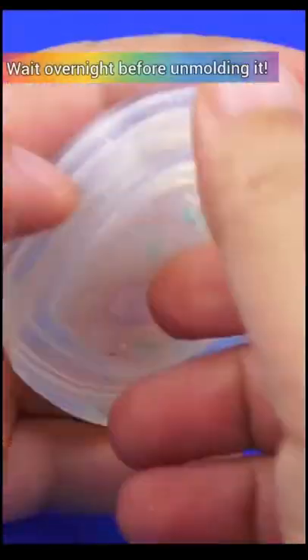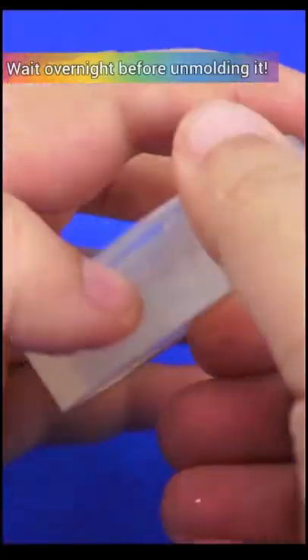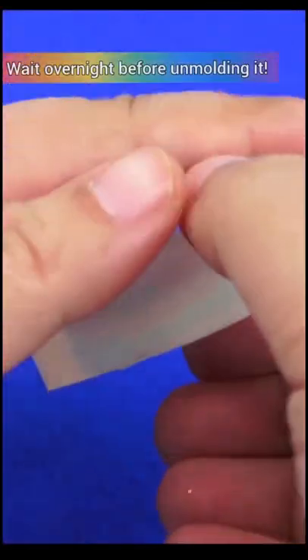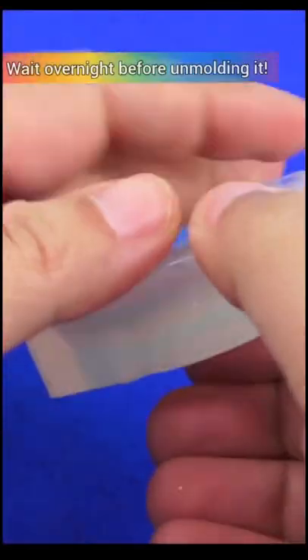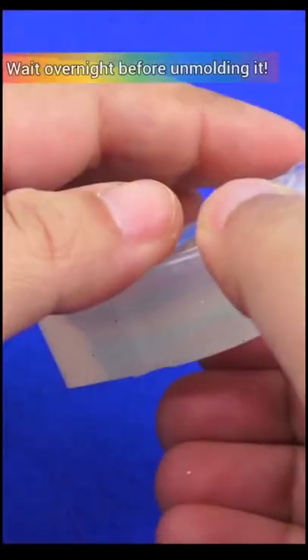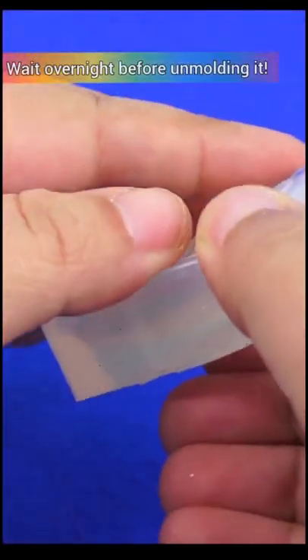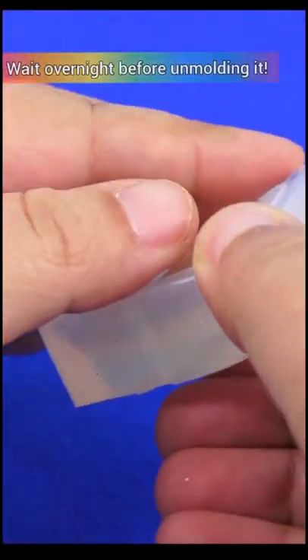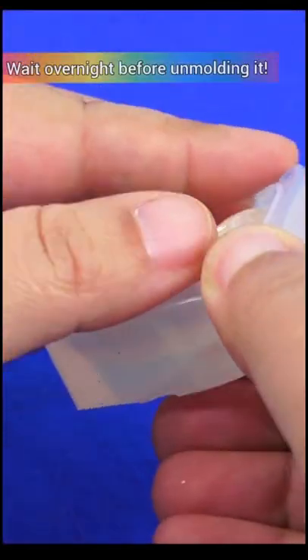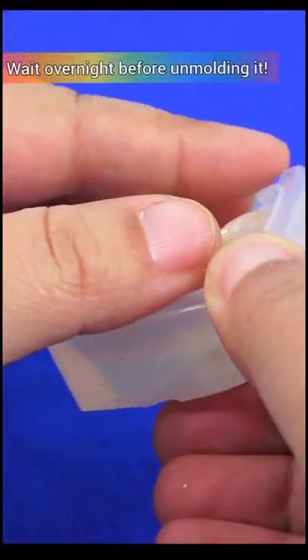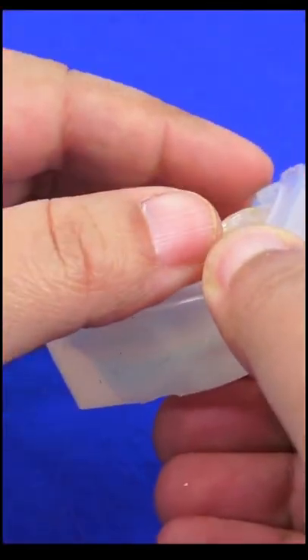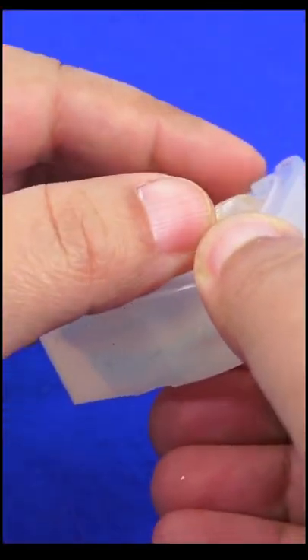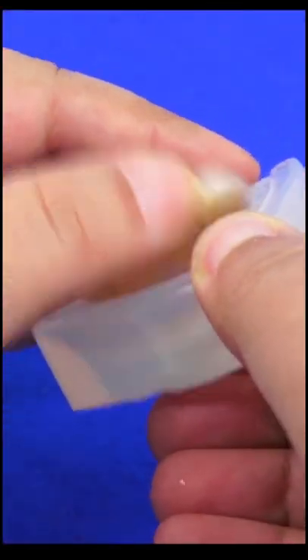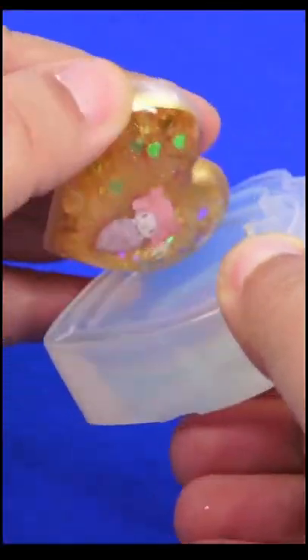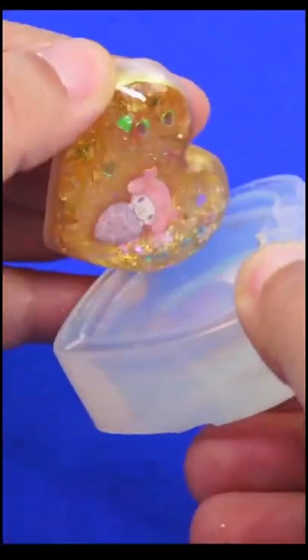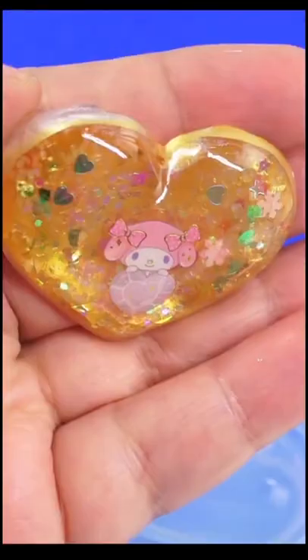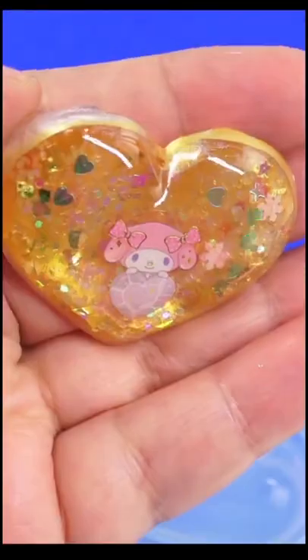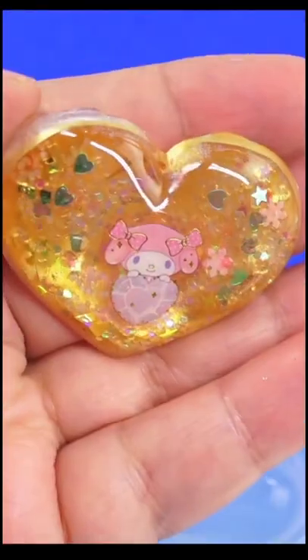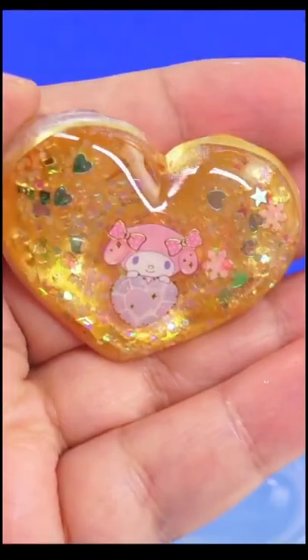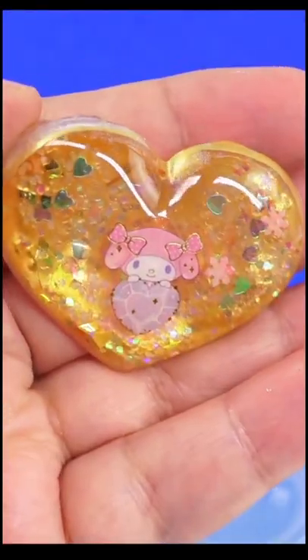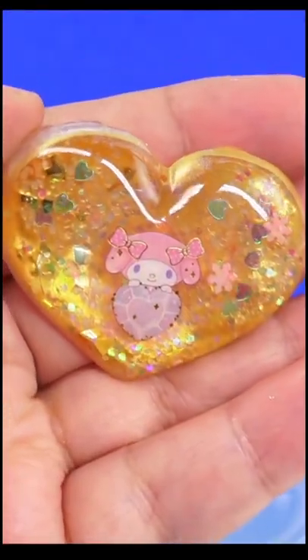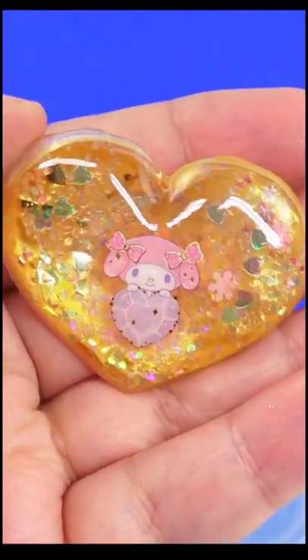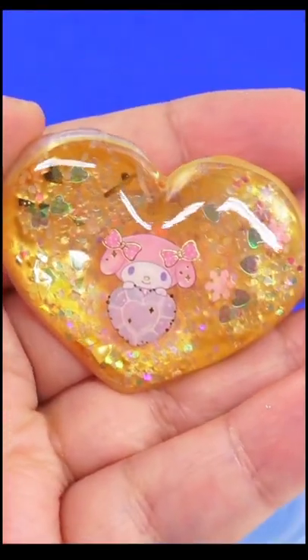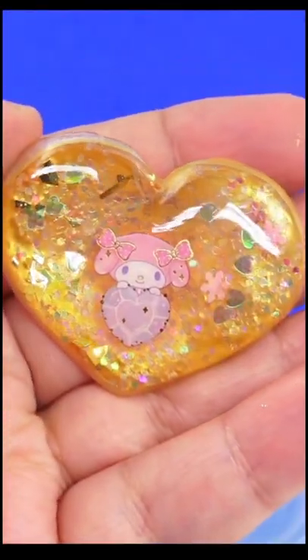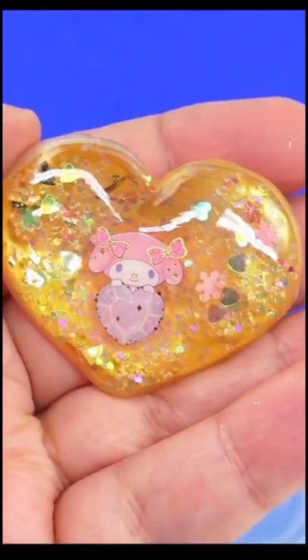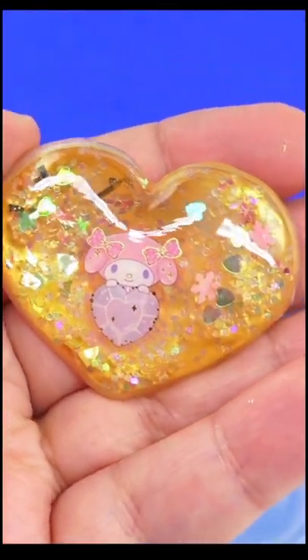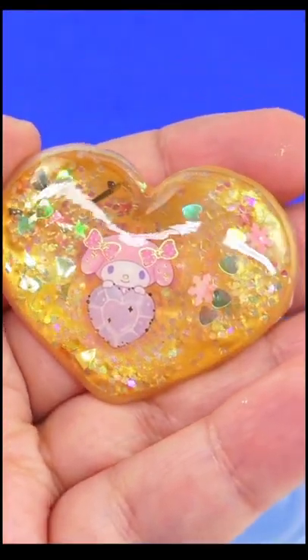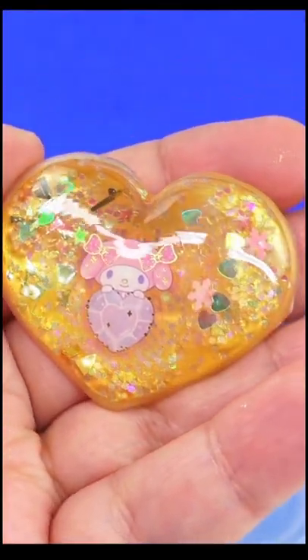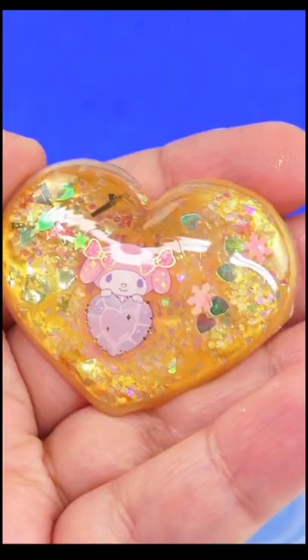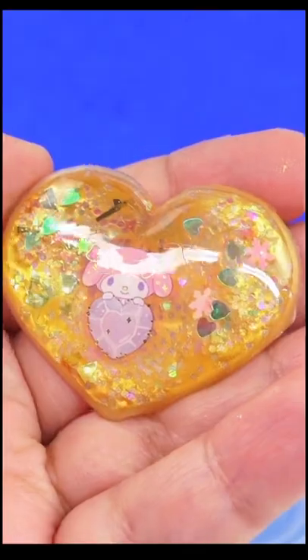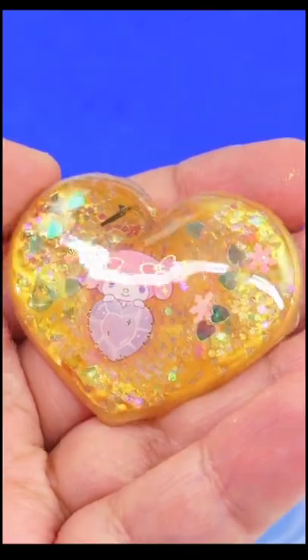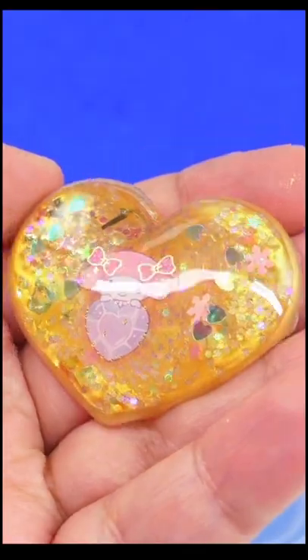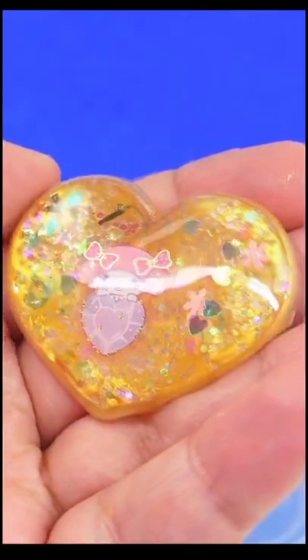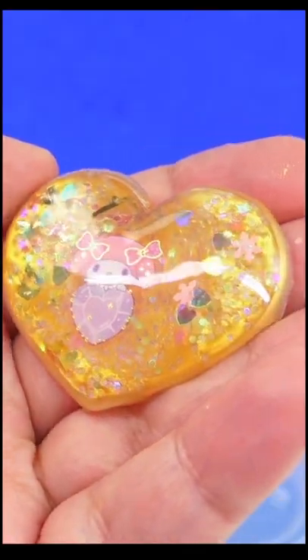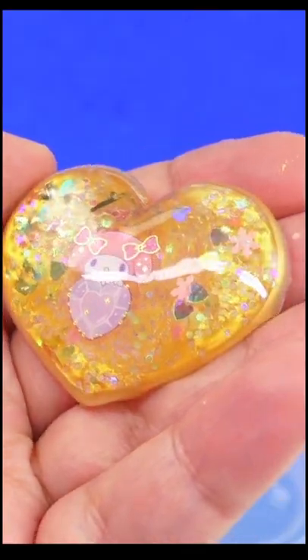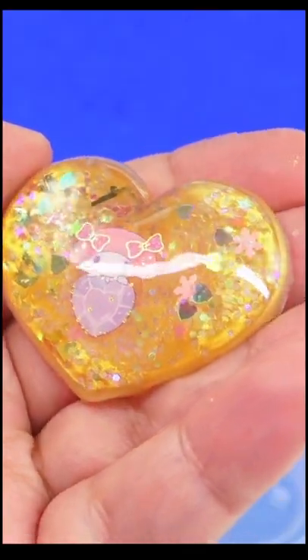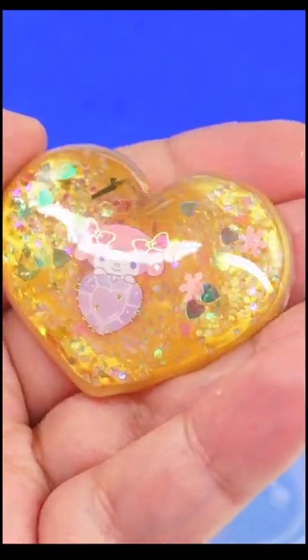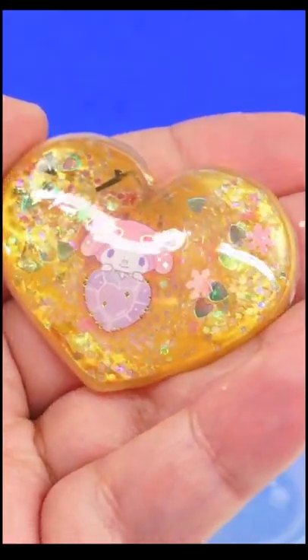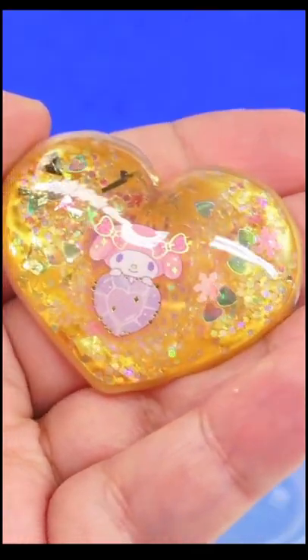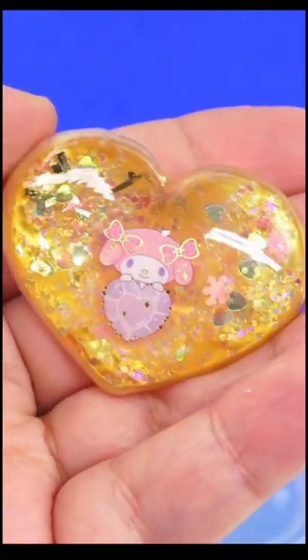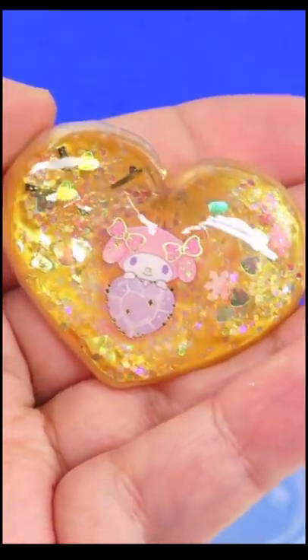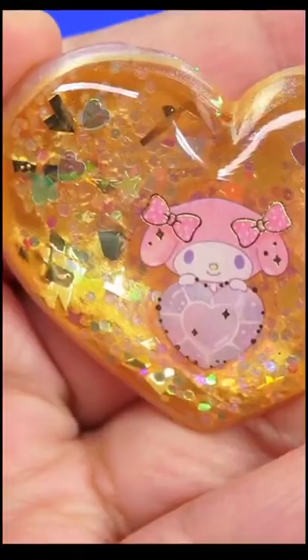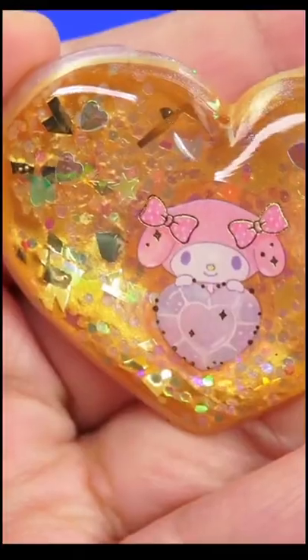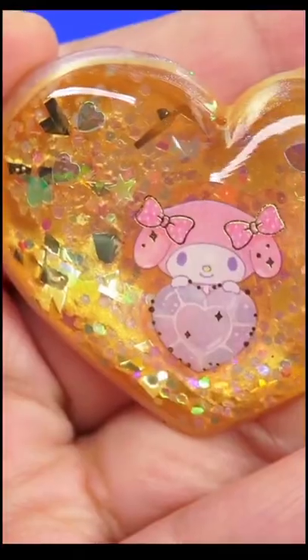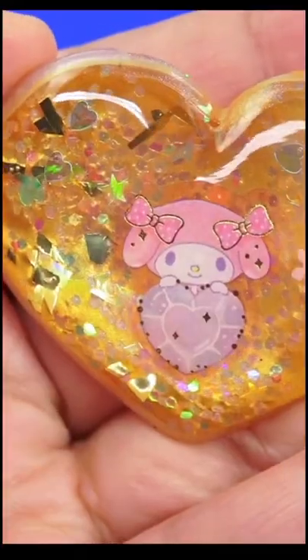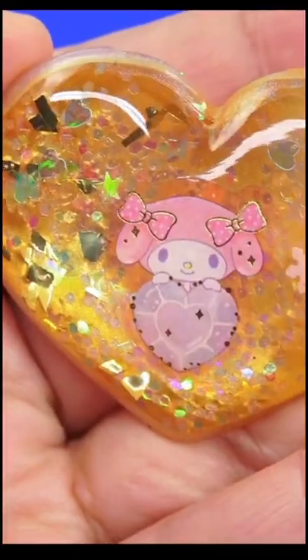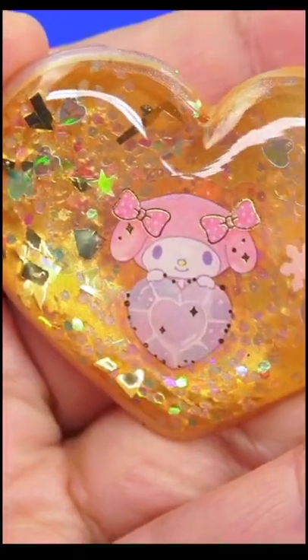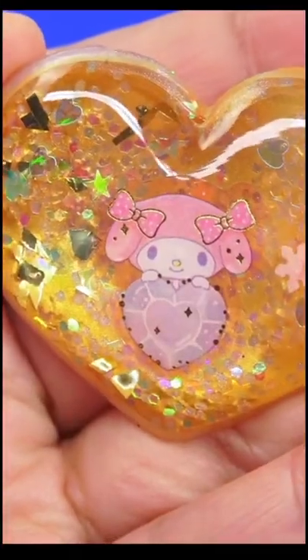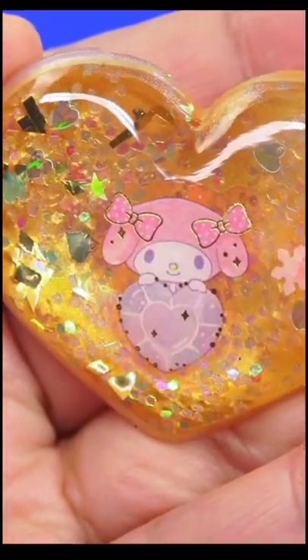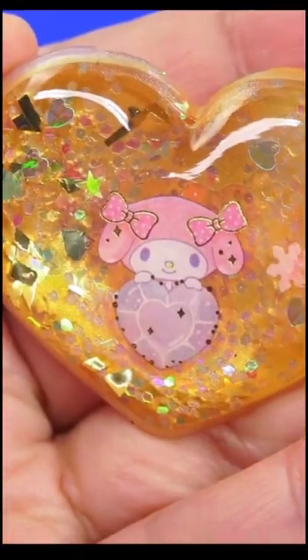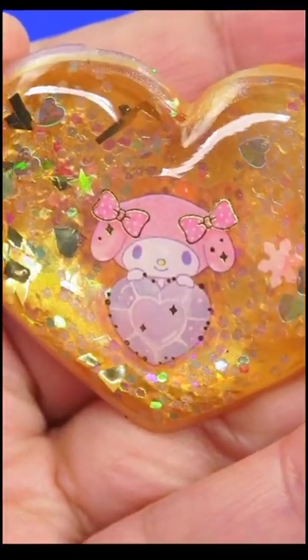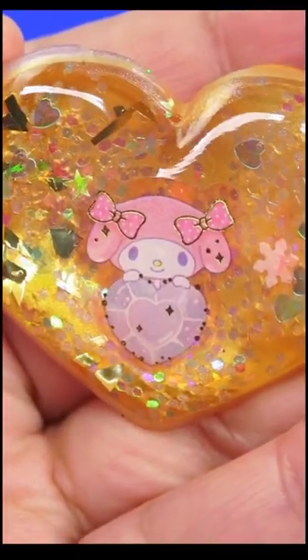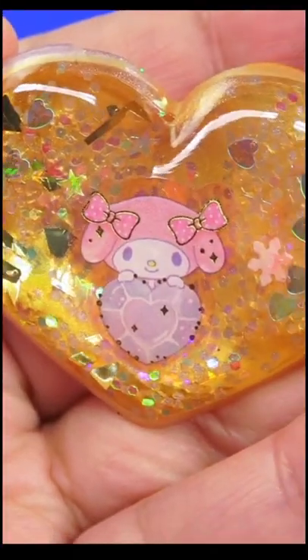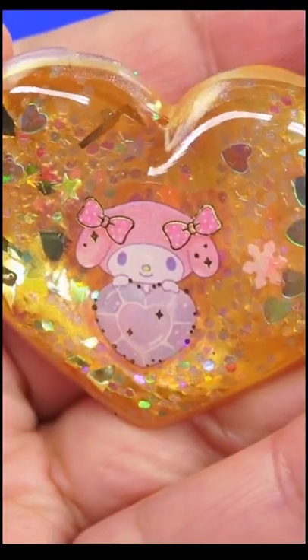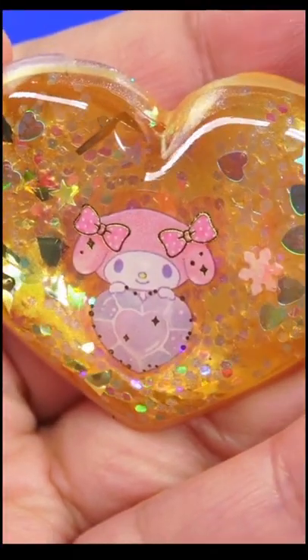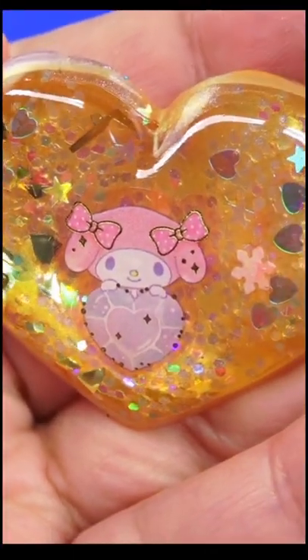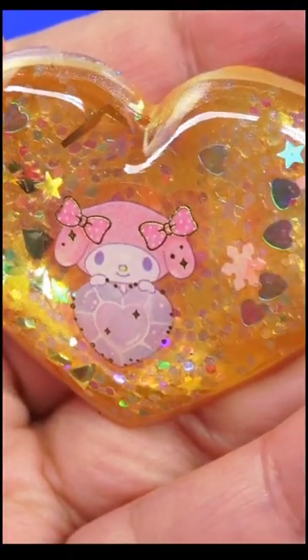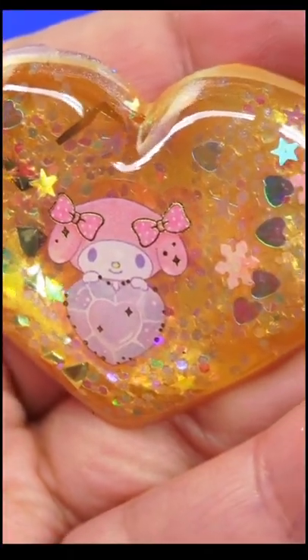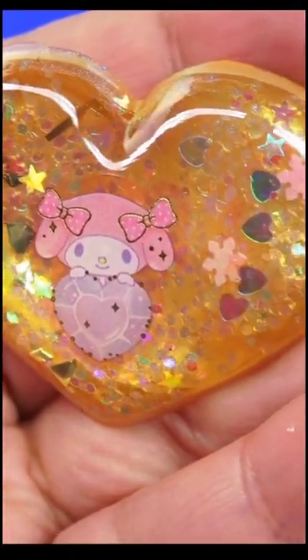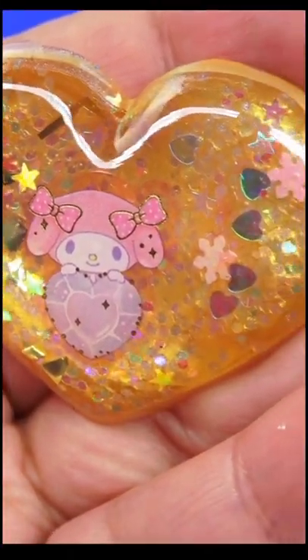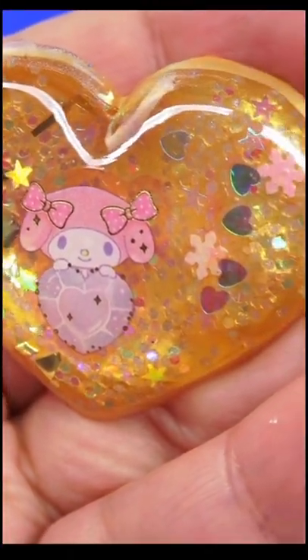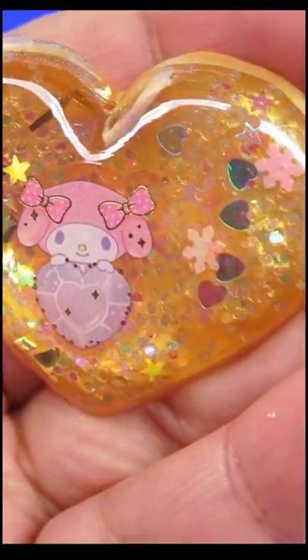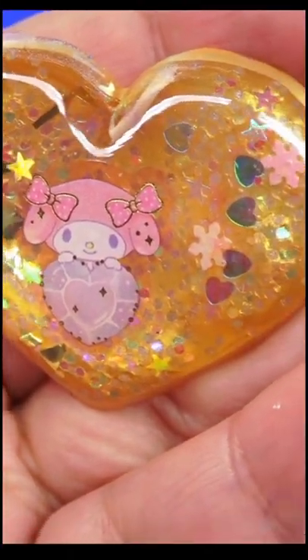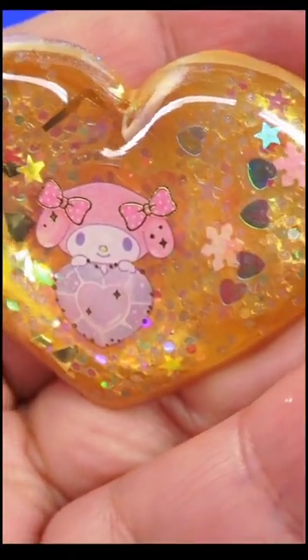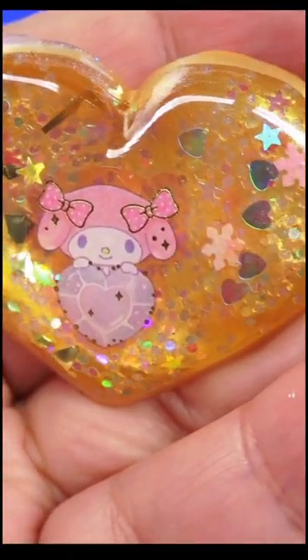And now for my favorite part: unmolding it. Sometimes you might need to sand the back, but look how cute it is. Experiment and have fun.